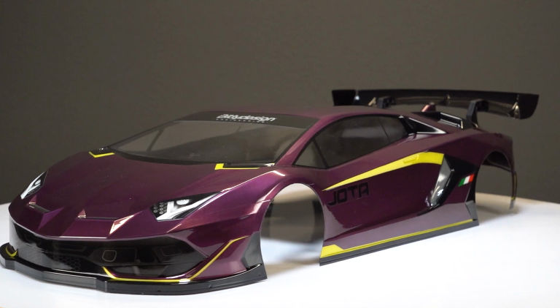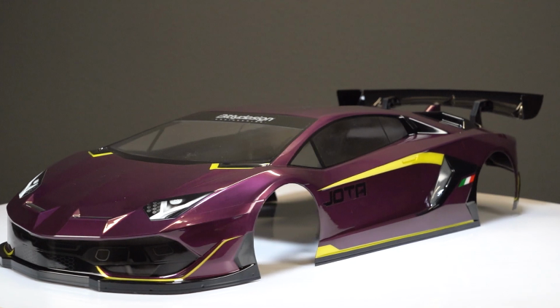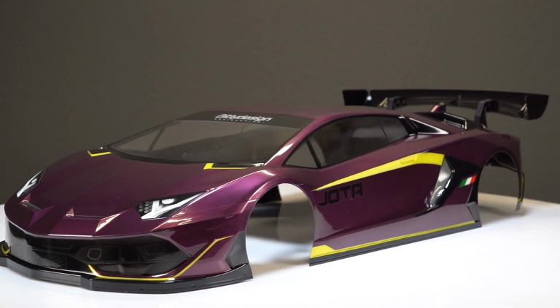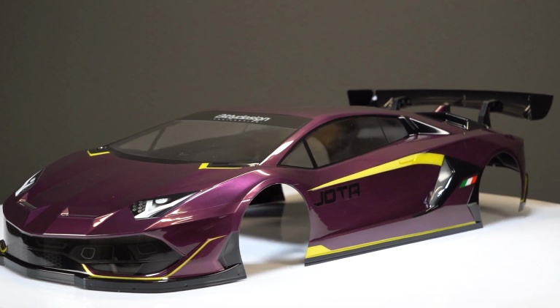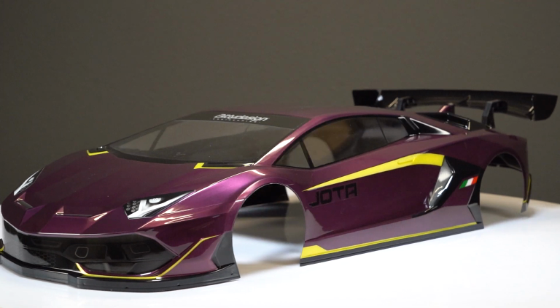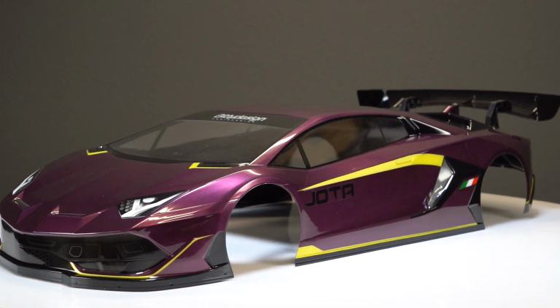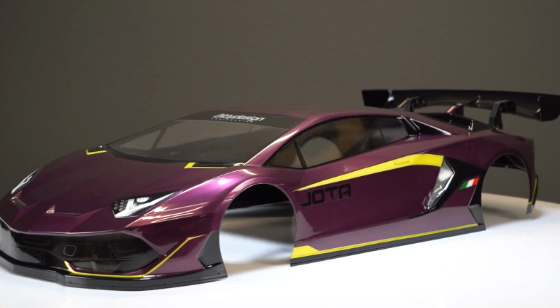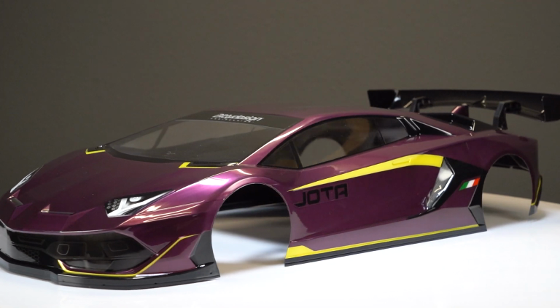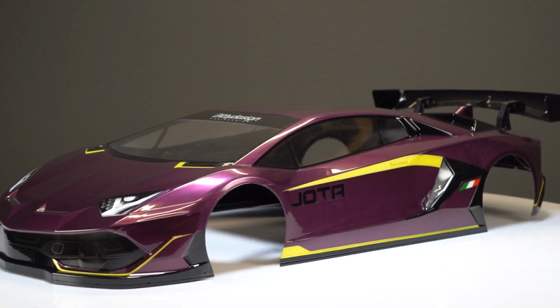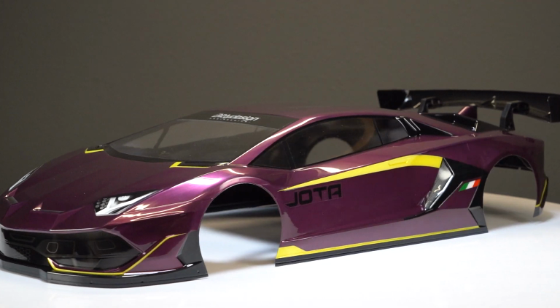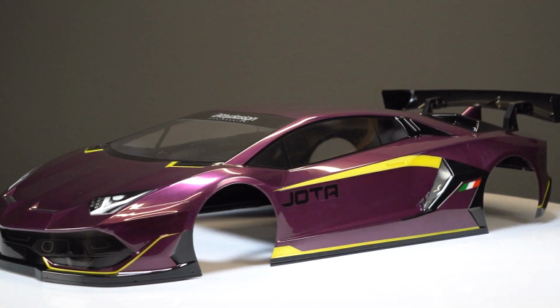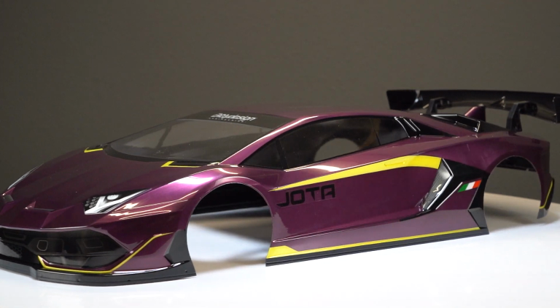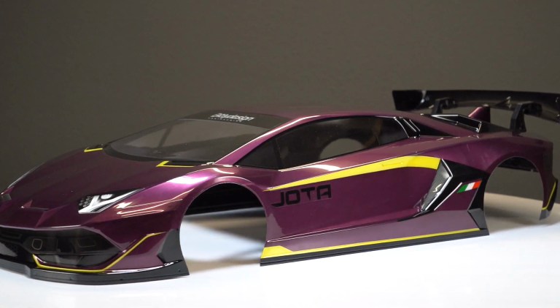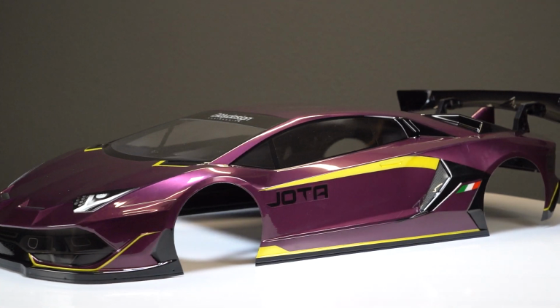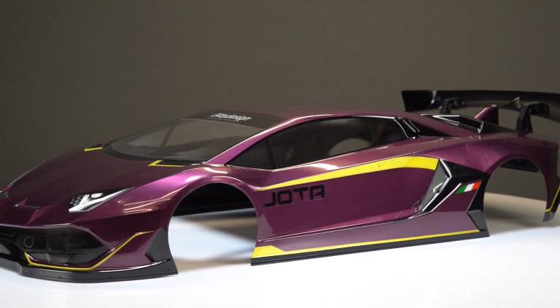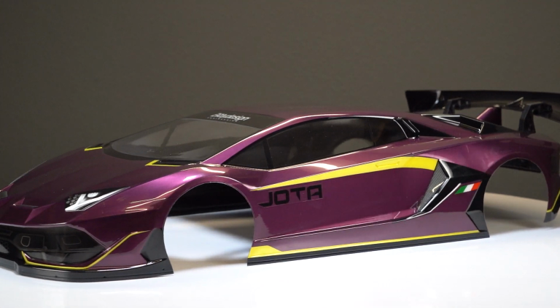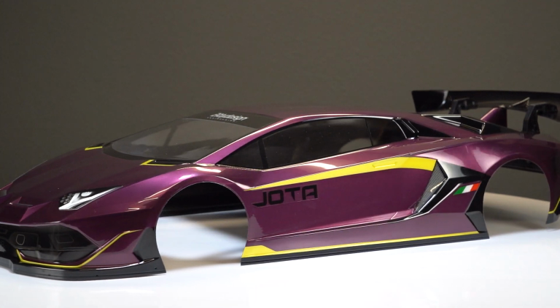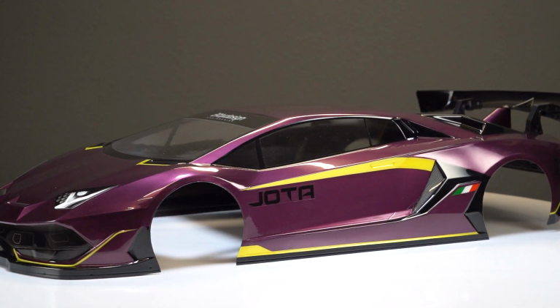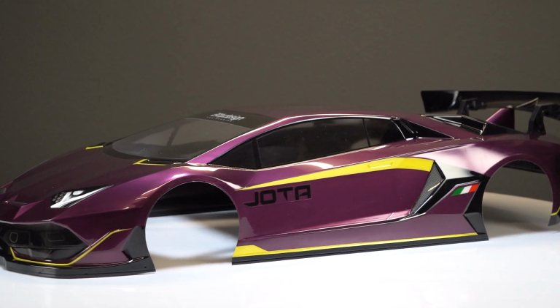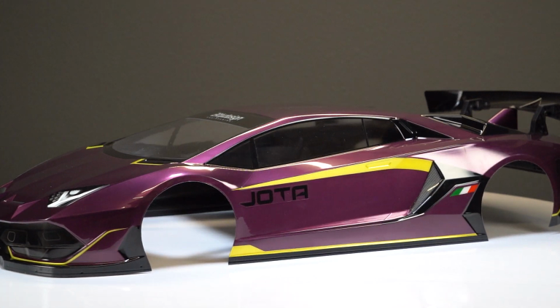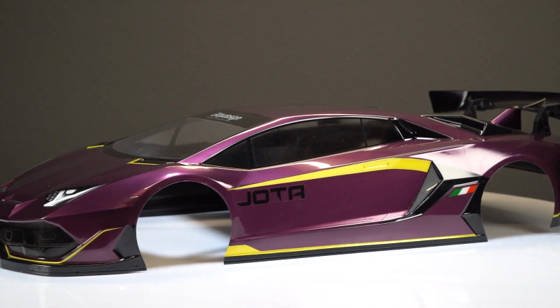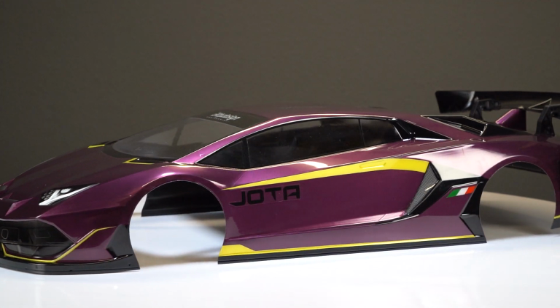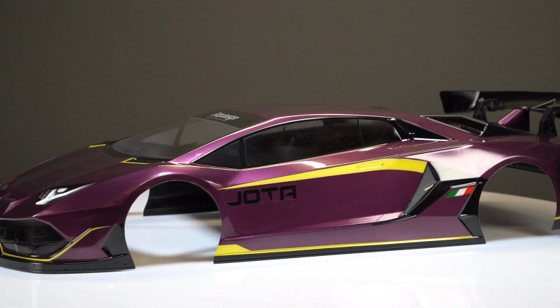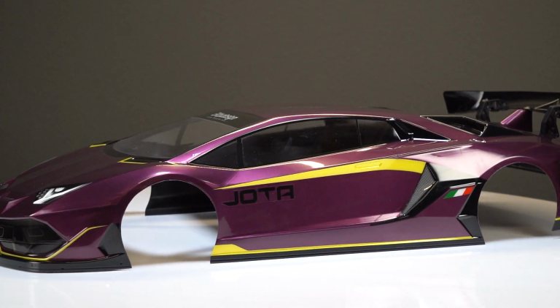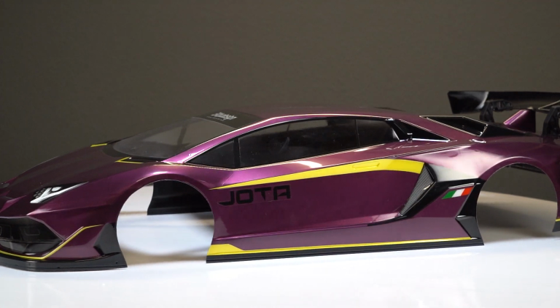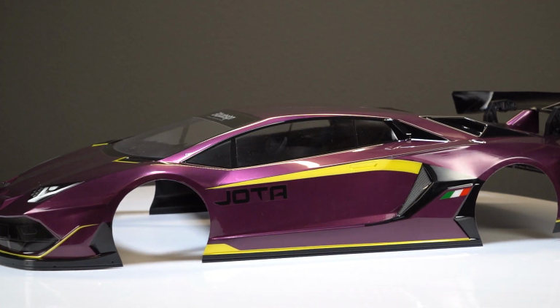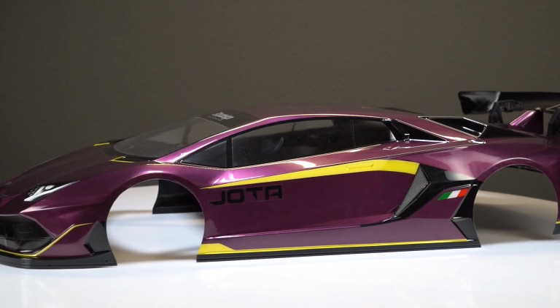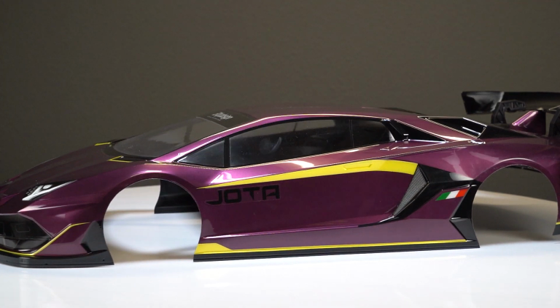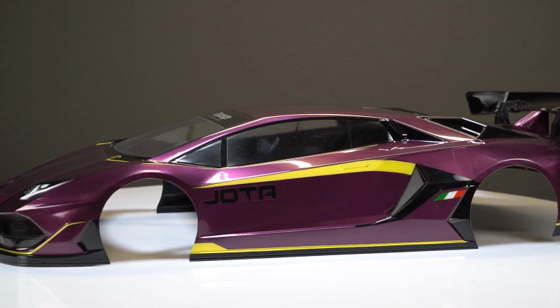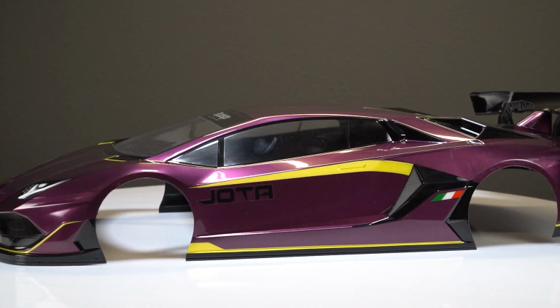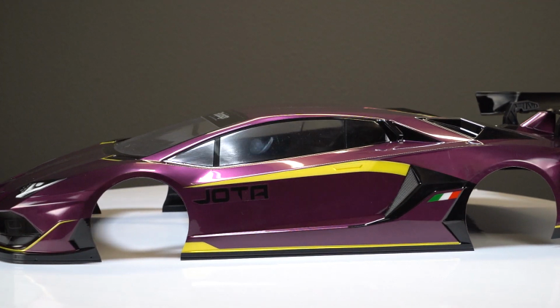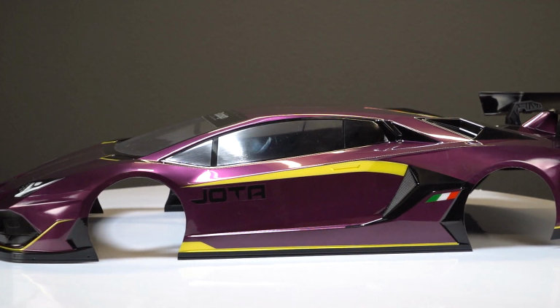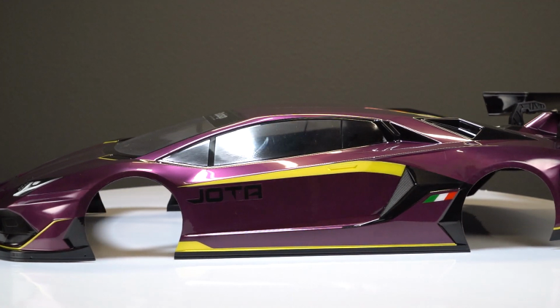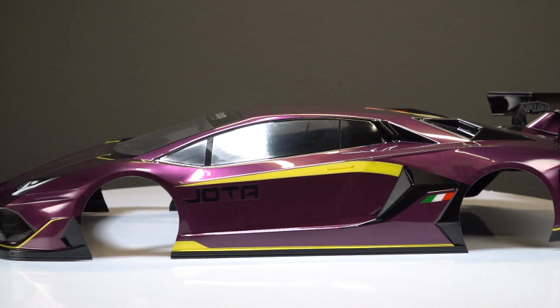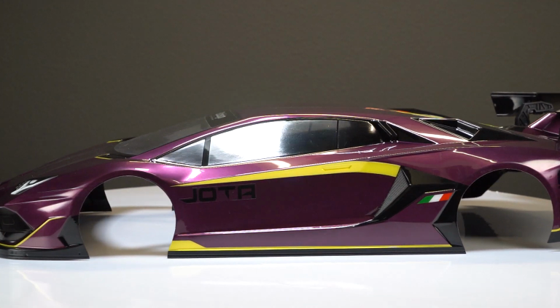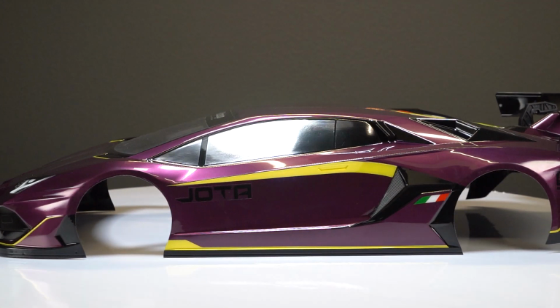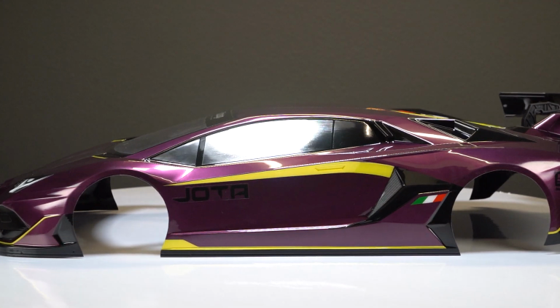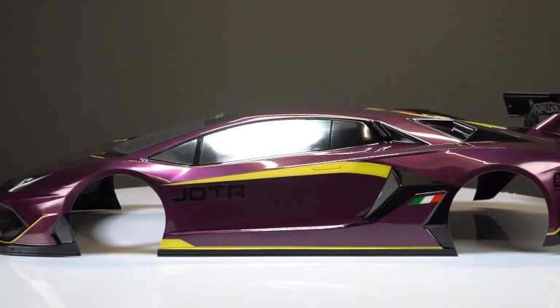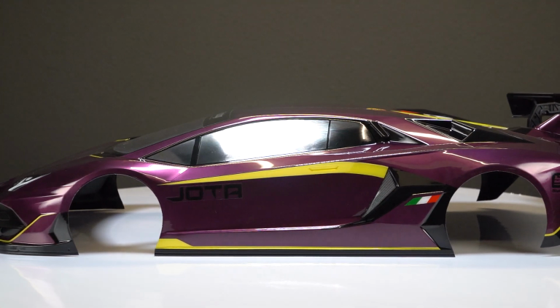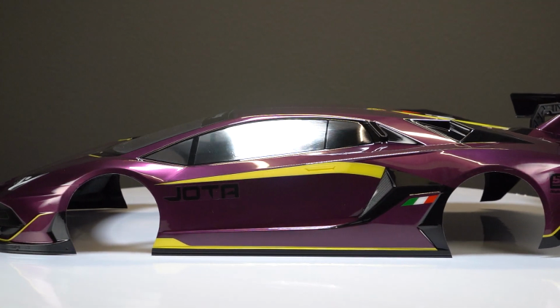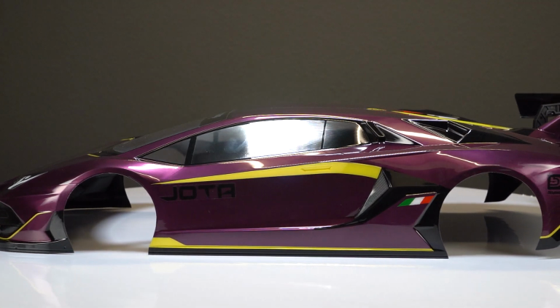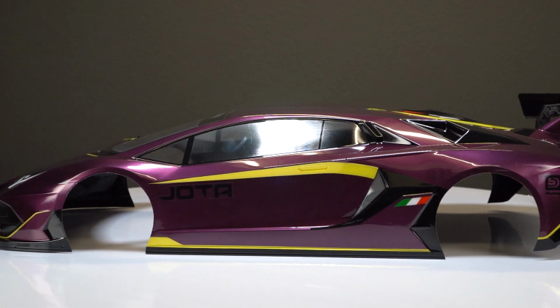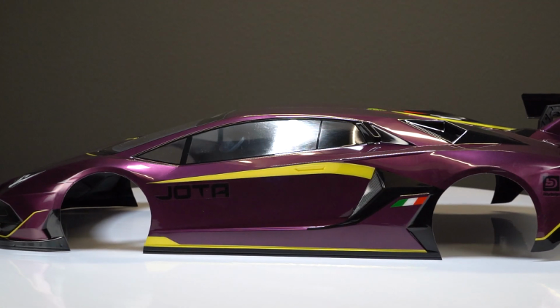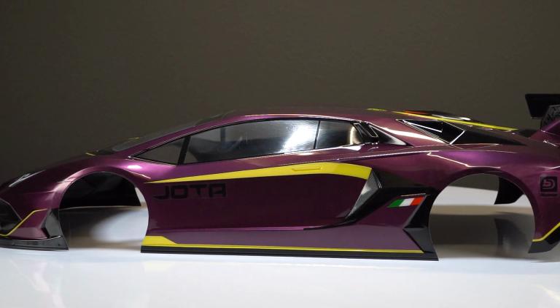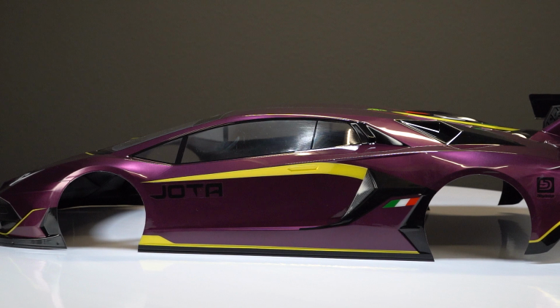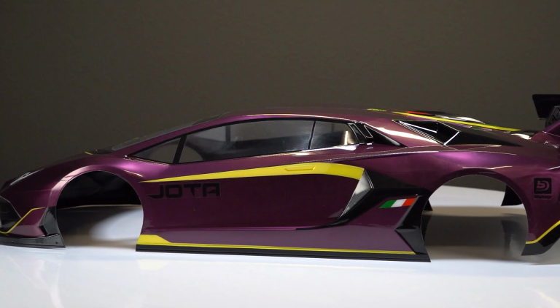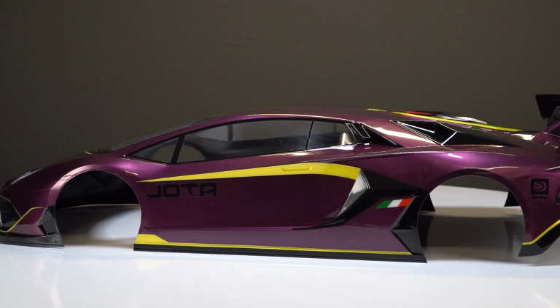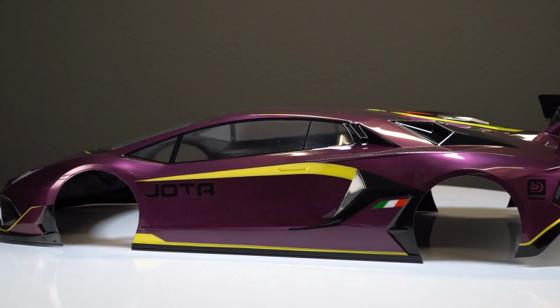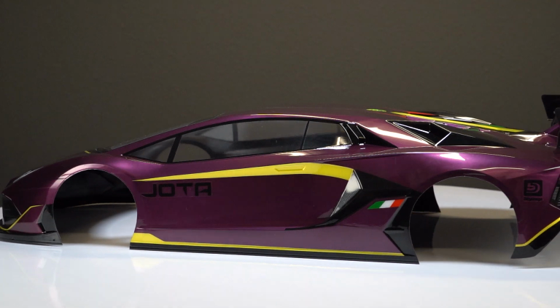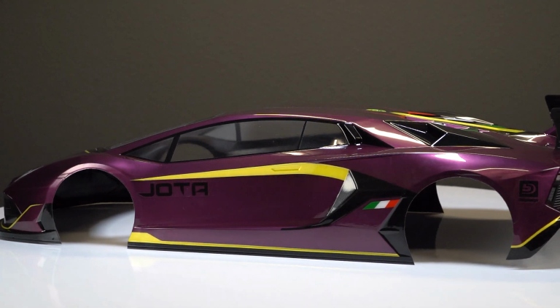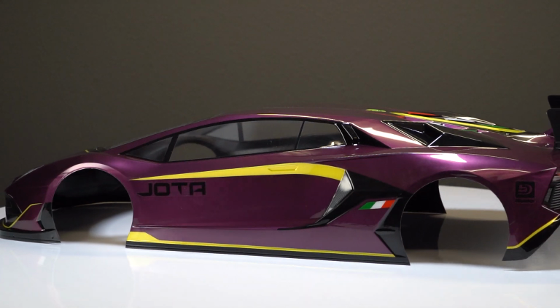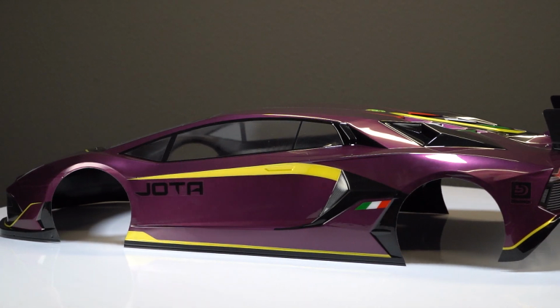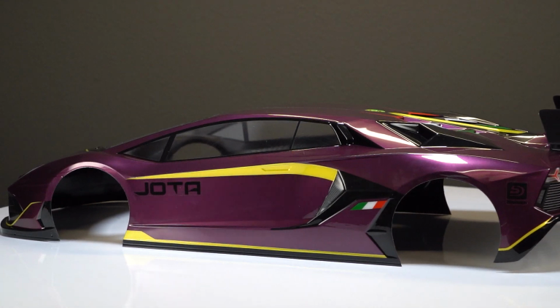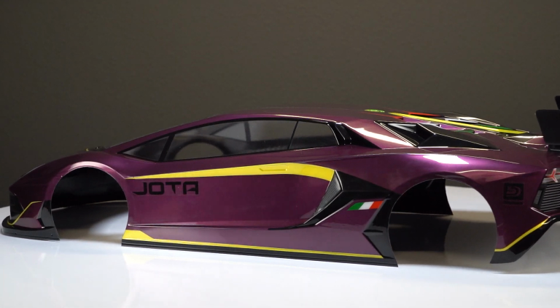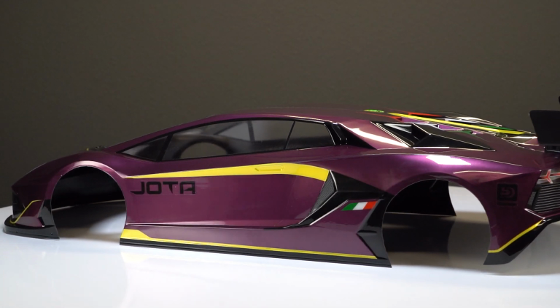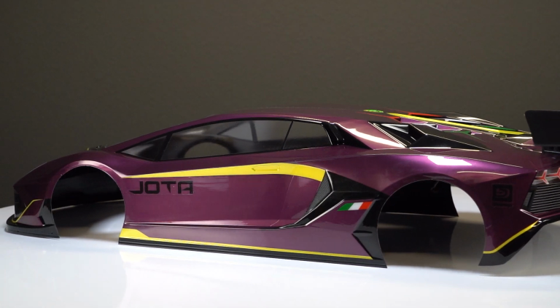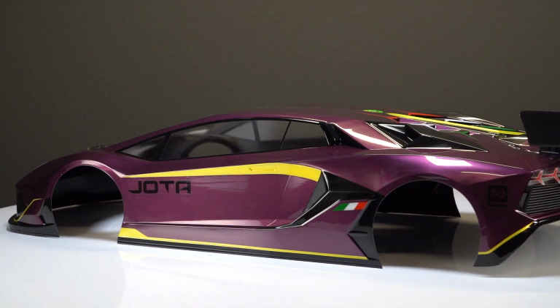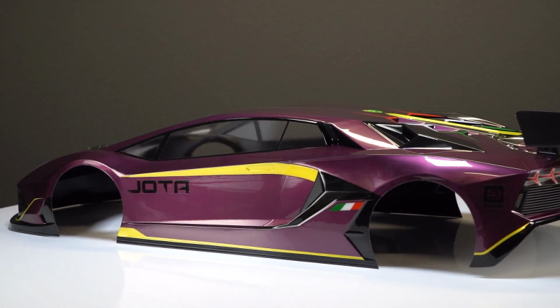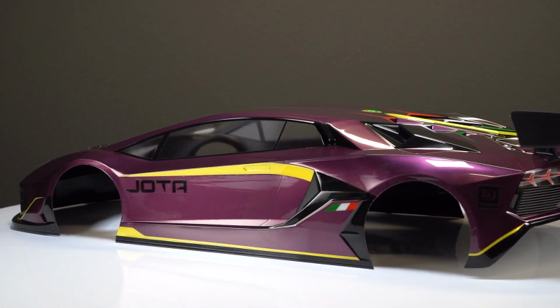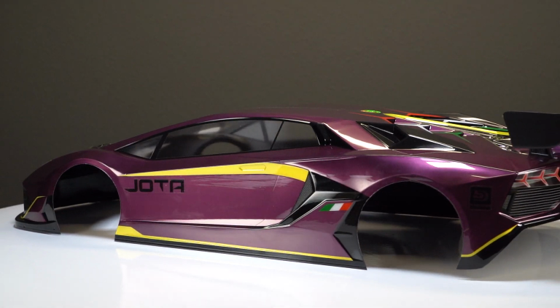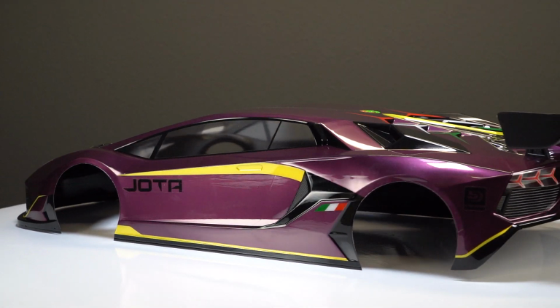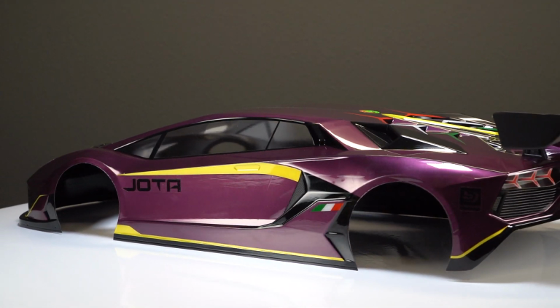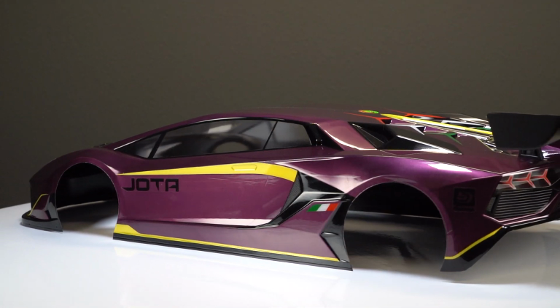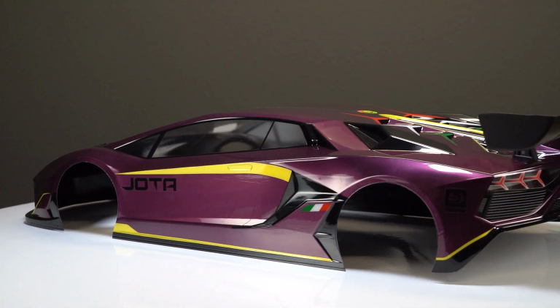You'll have to paint and trim this body yourself, but it does include a decal sheet, the window masks, the wing, and the wing hardware.